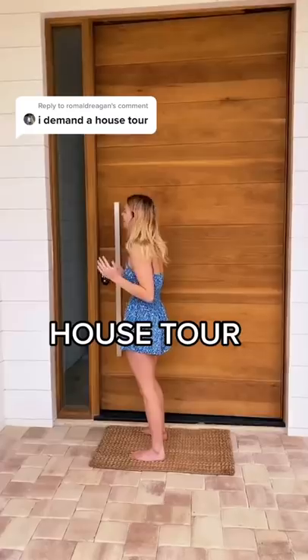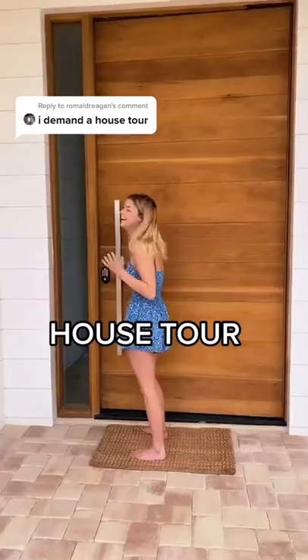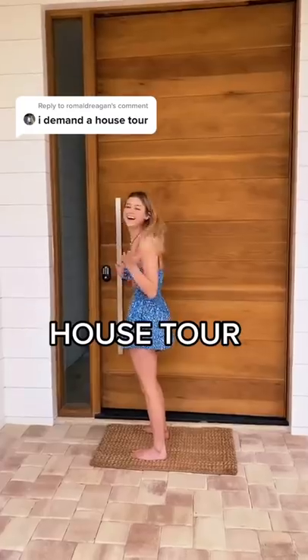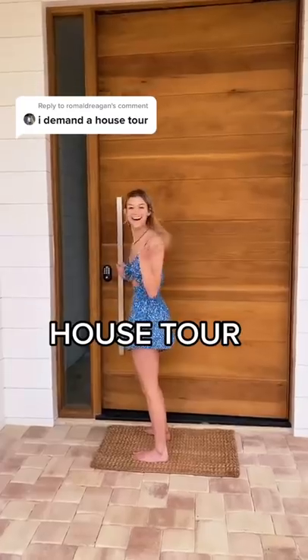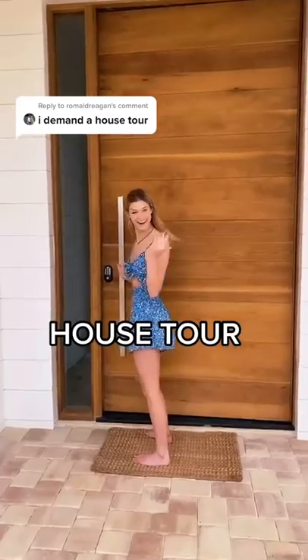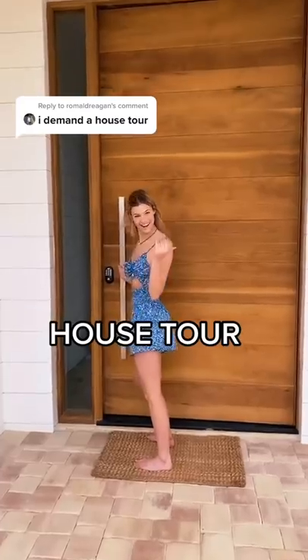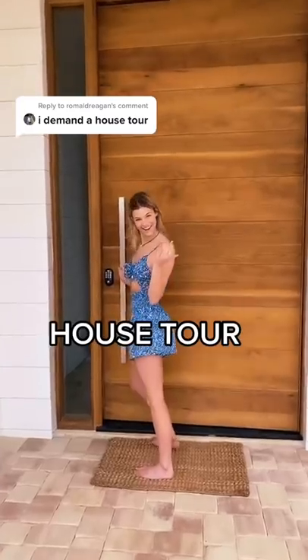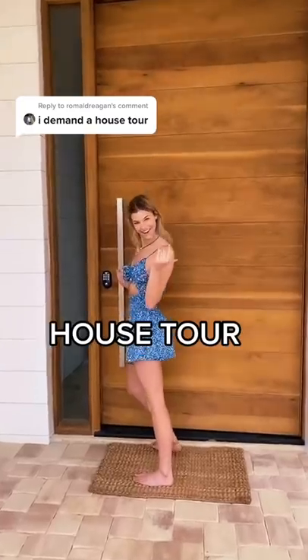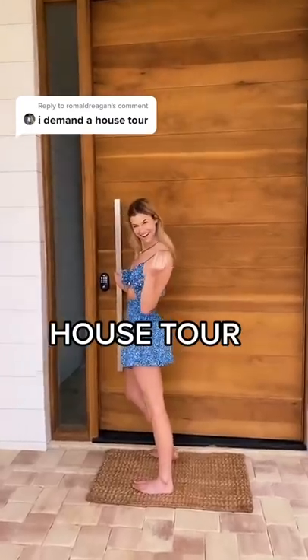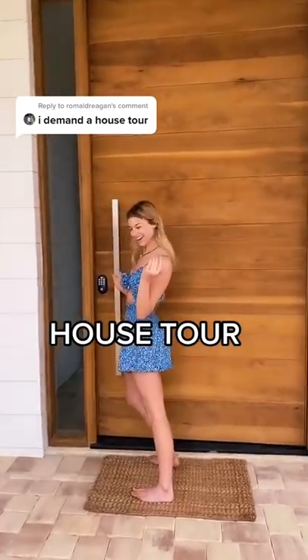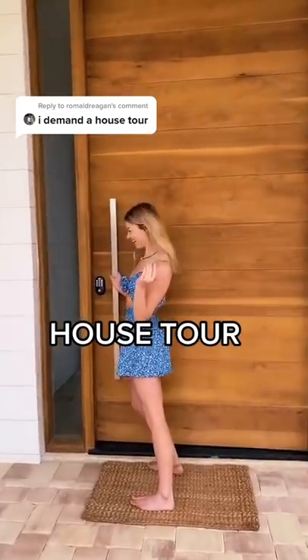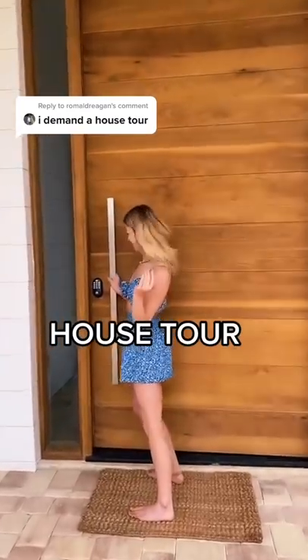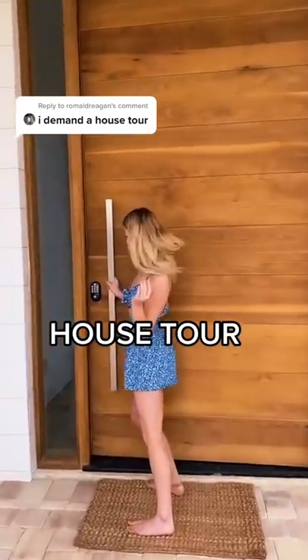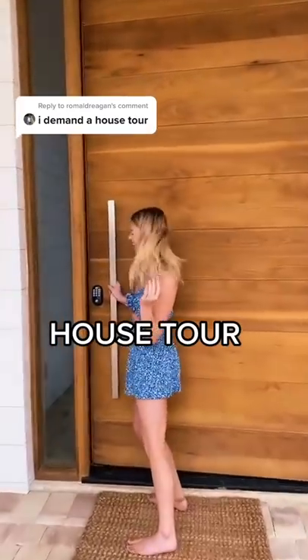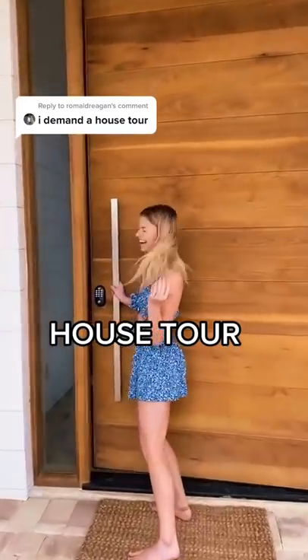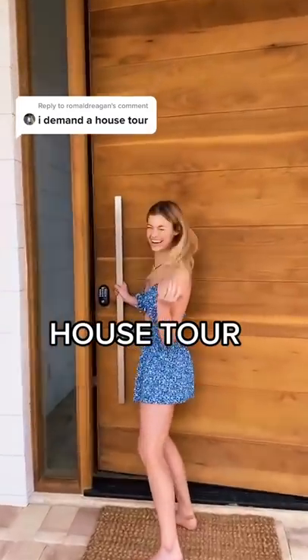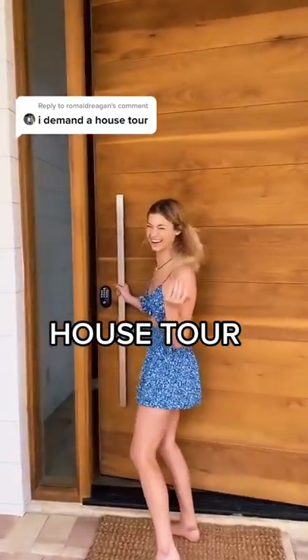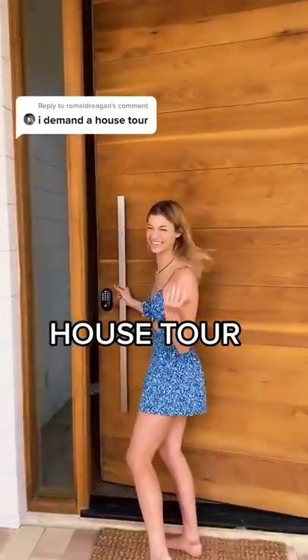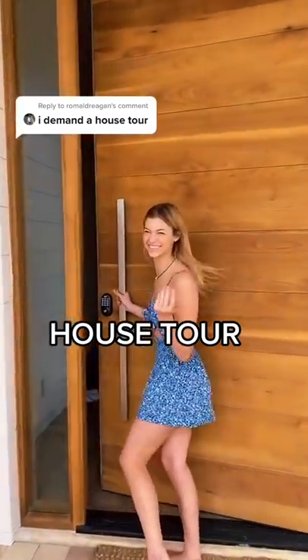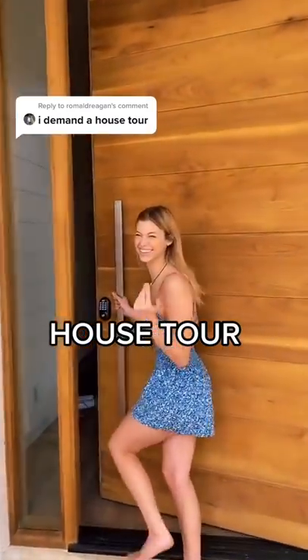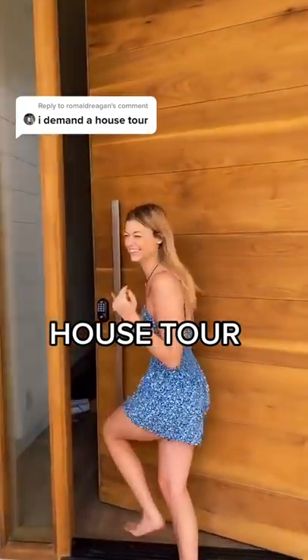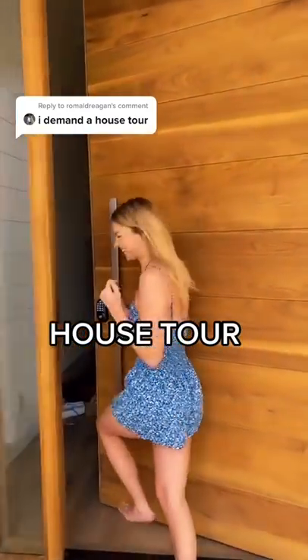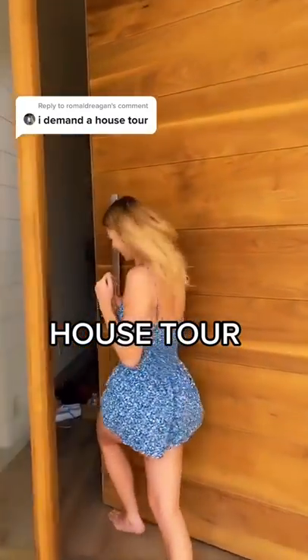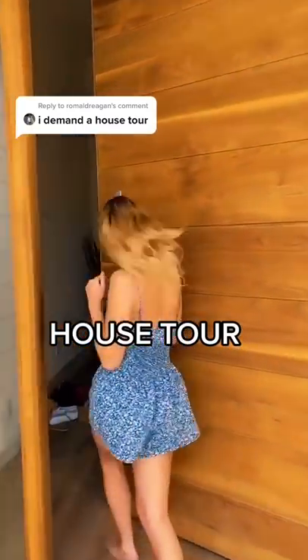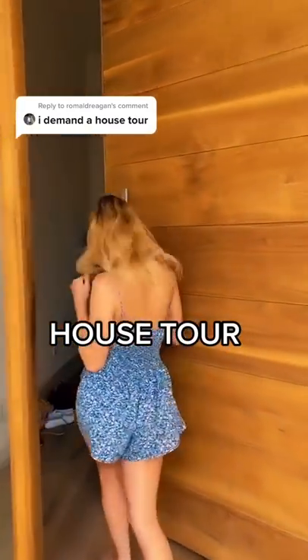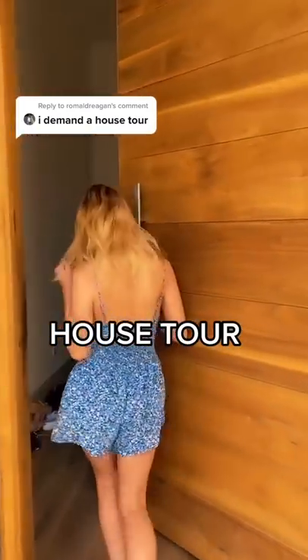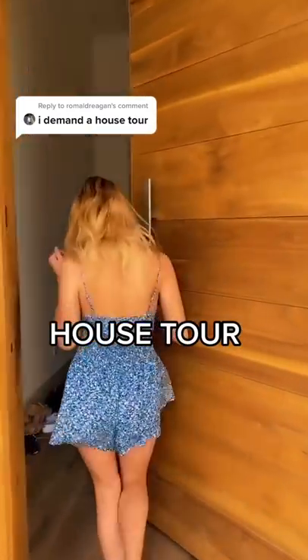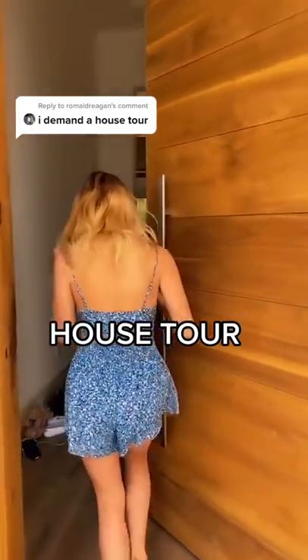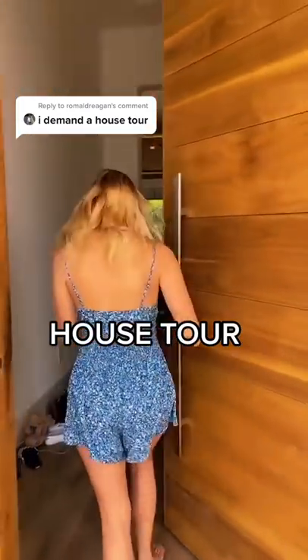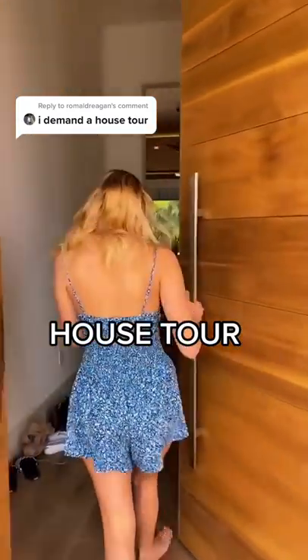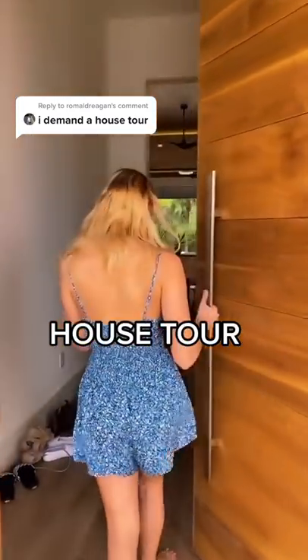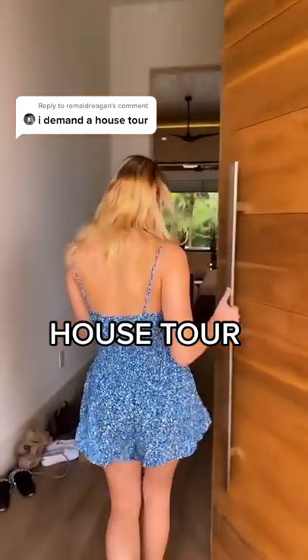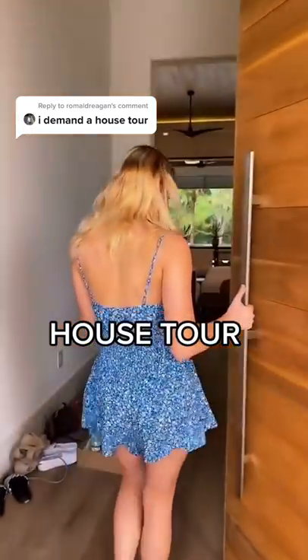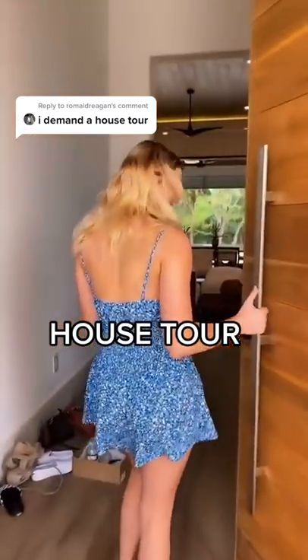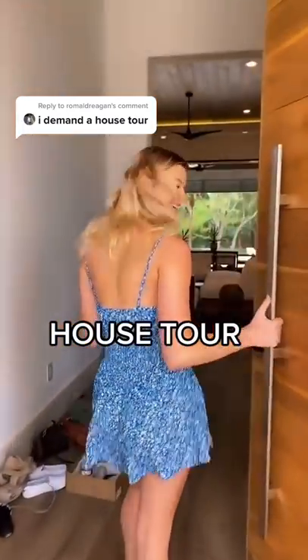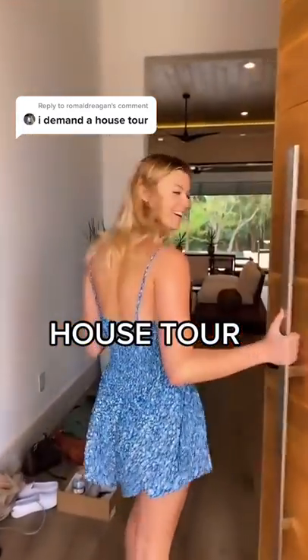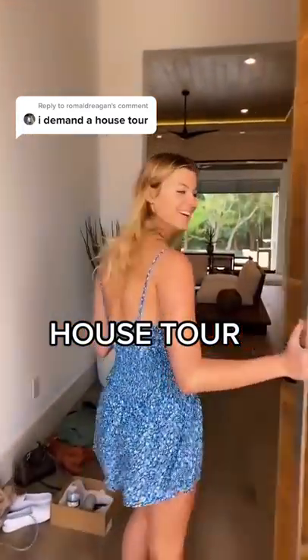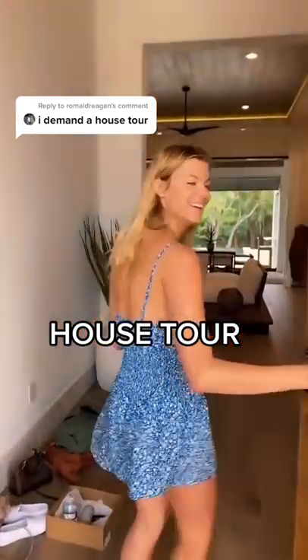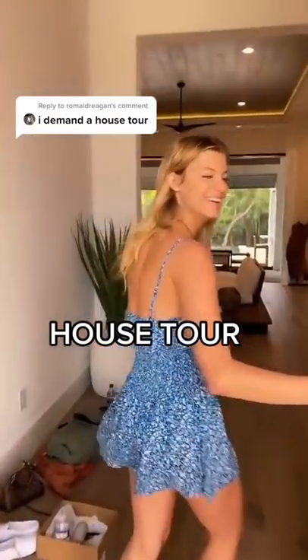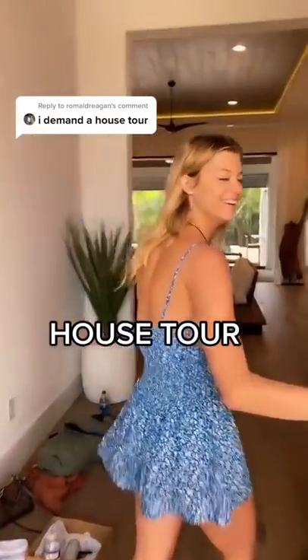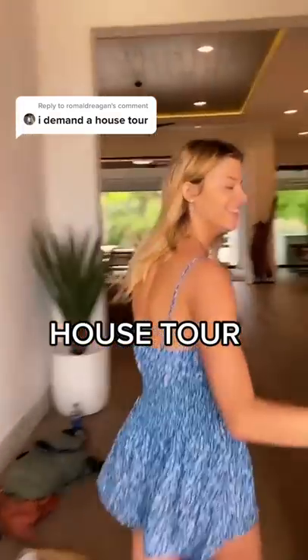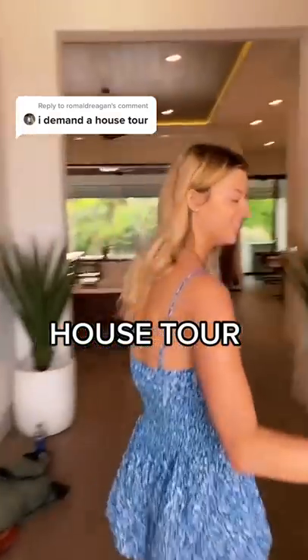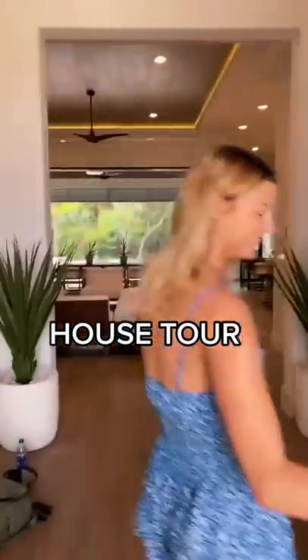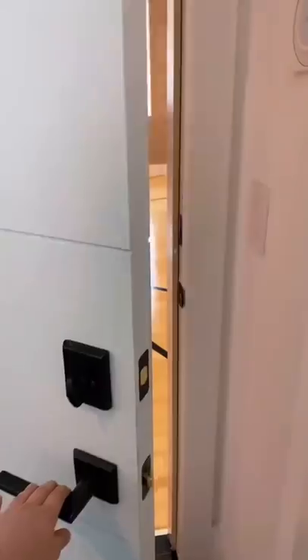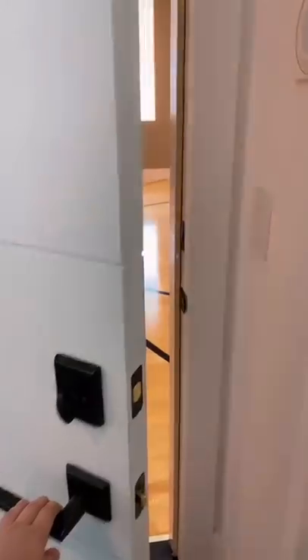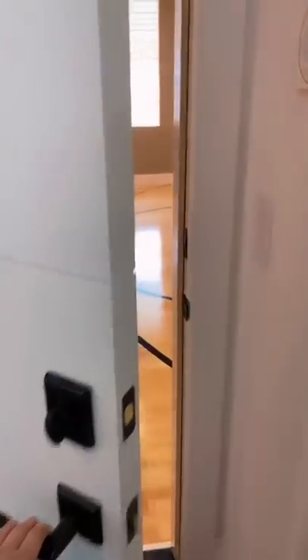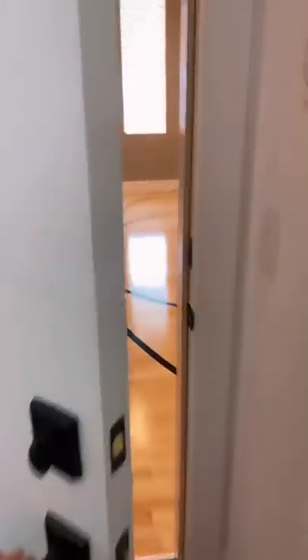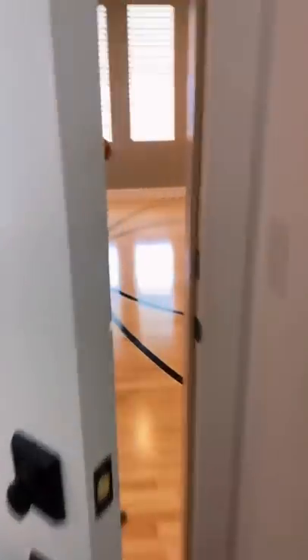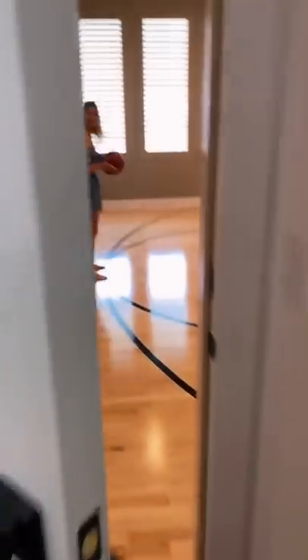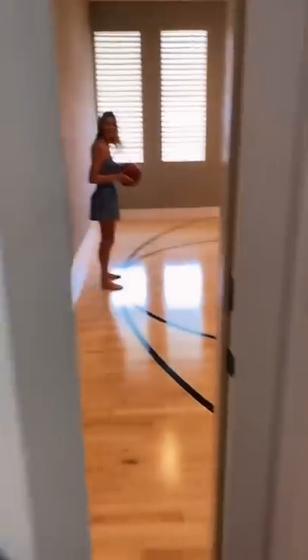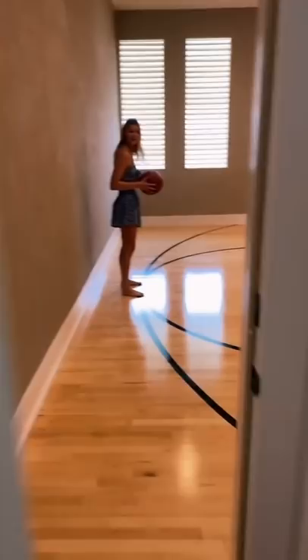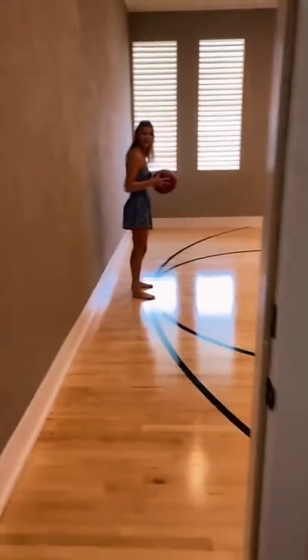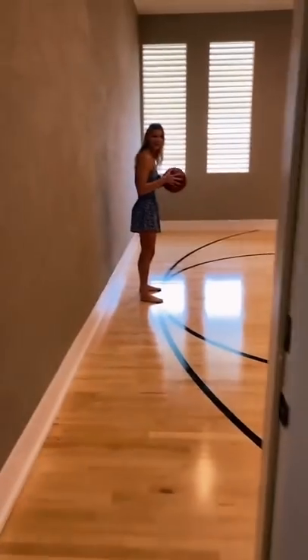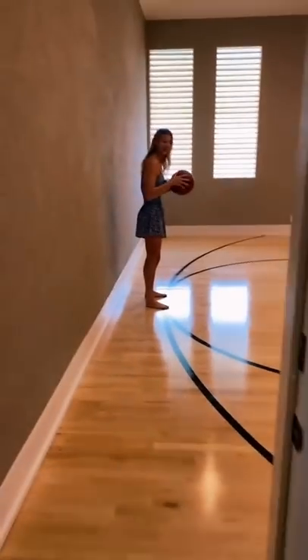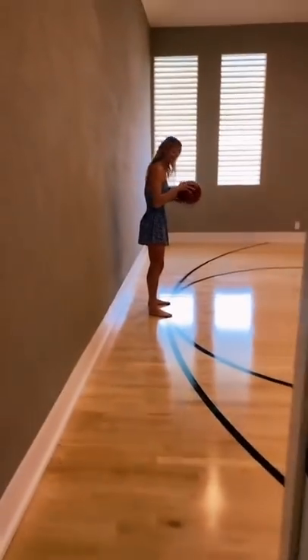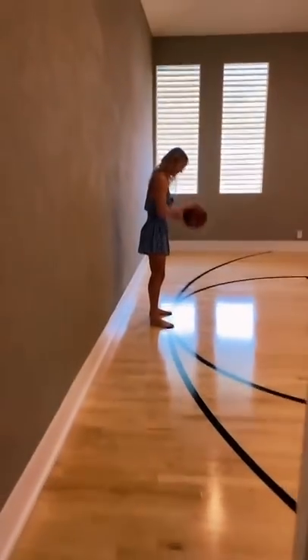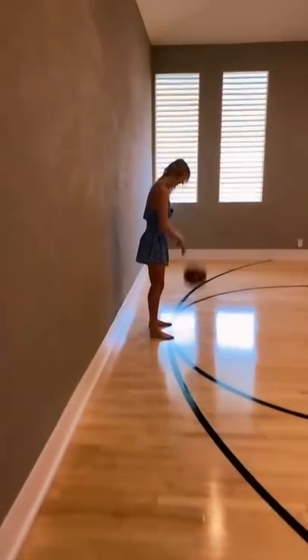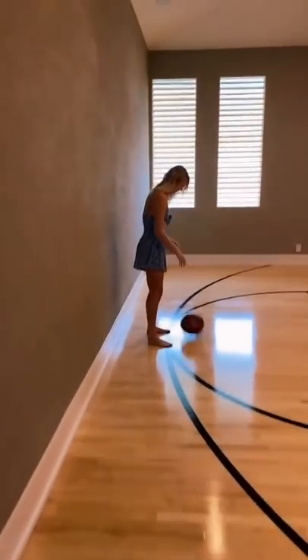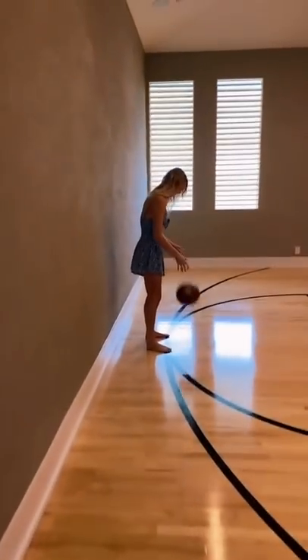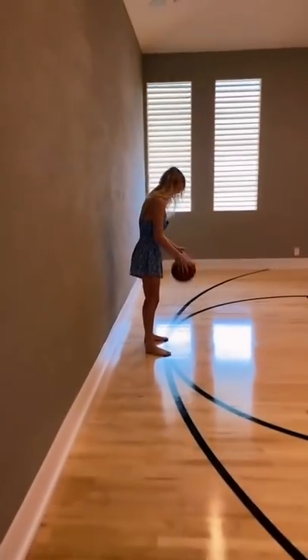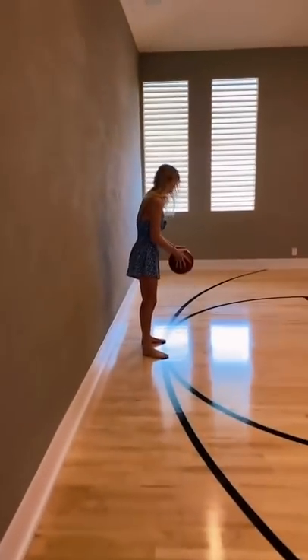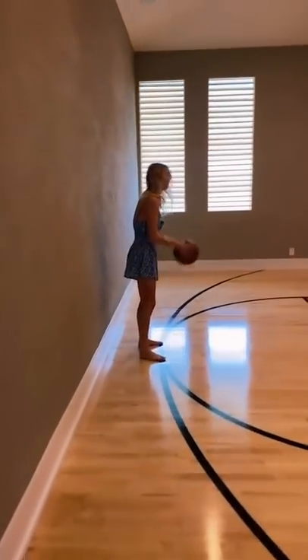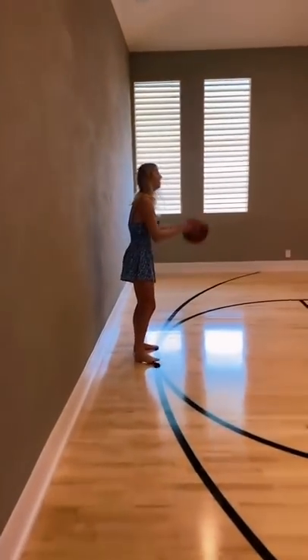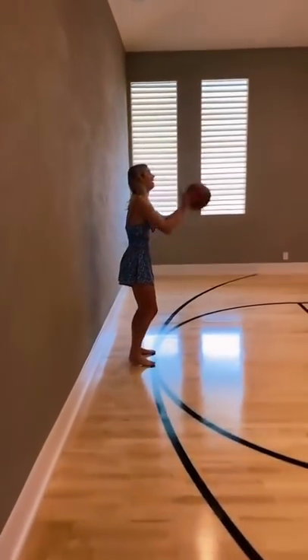The last video I posted in this house blew up and y'all wanted a full house tour, so I'm gonna walk around and highlight some of my favorite rooms in the house.